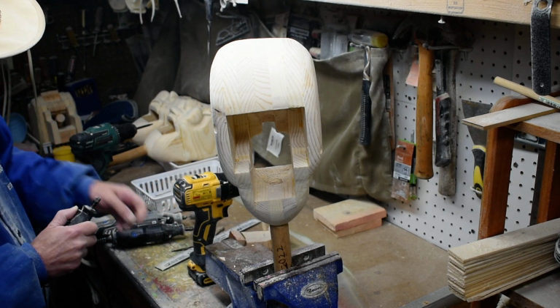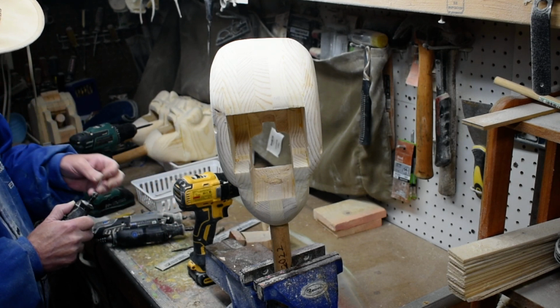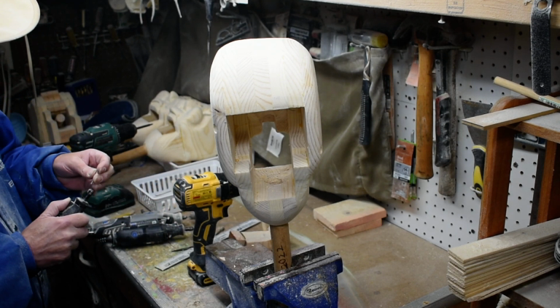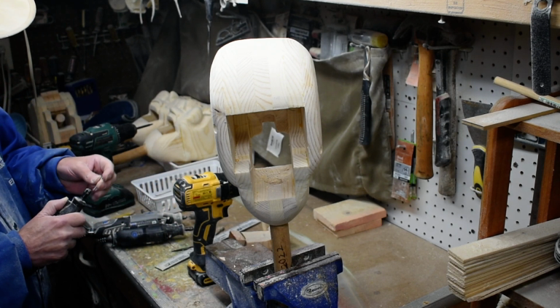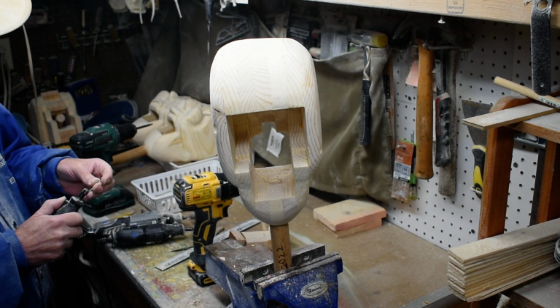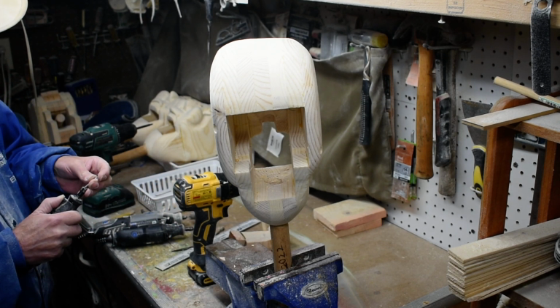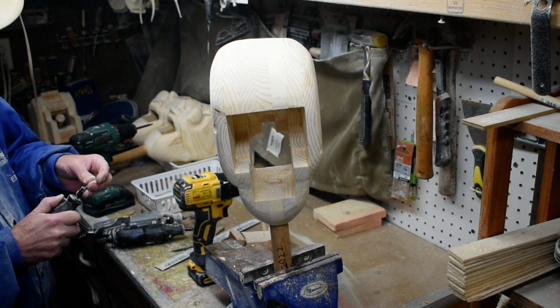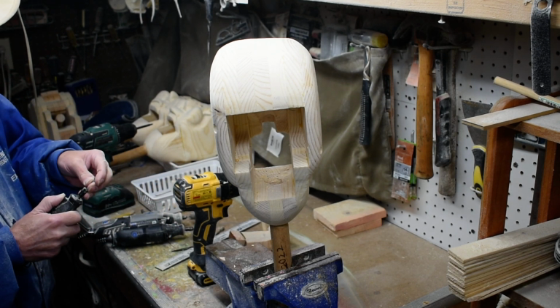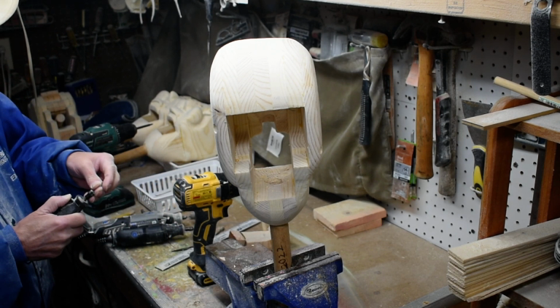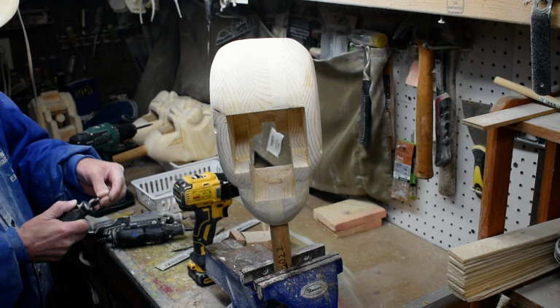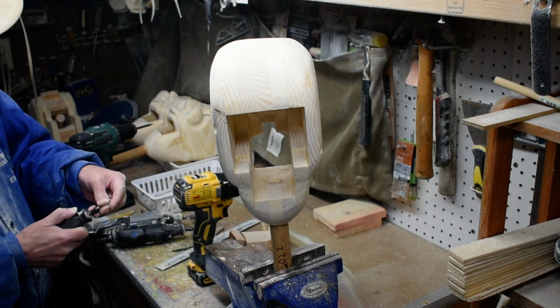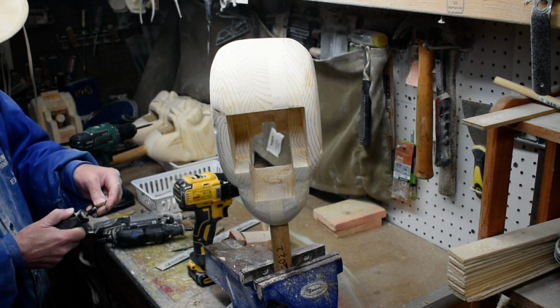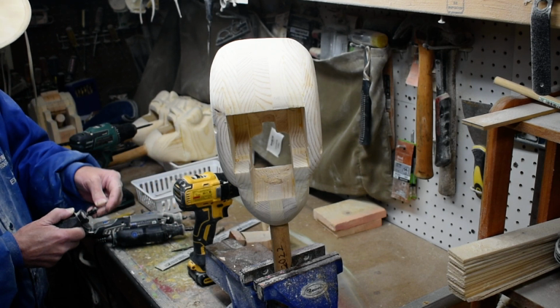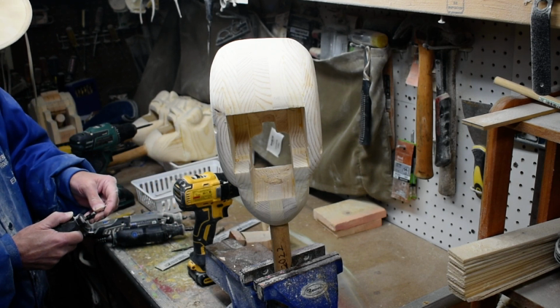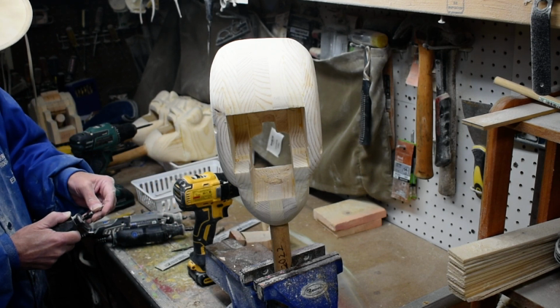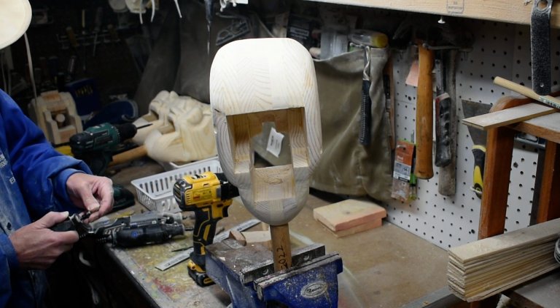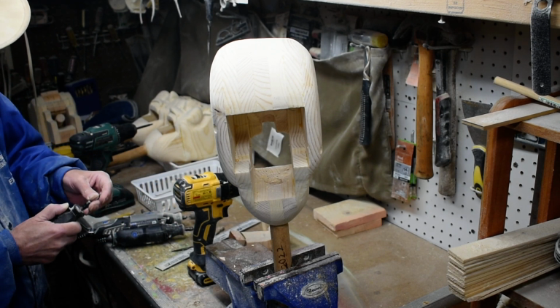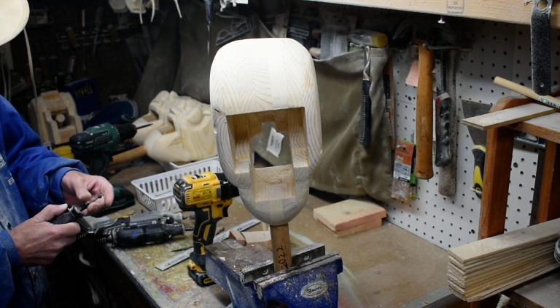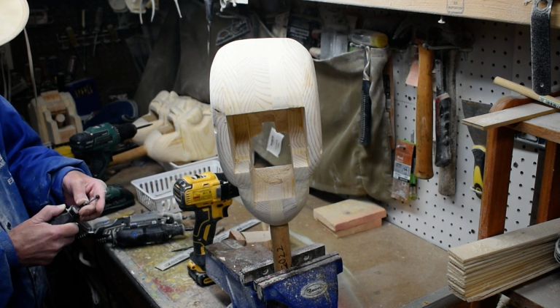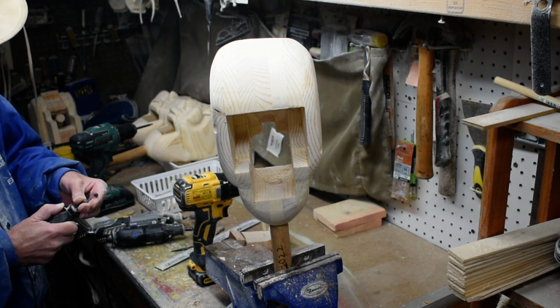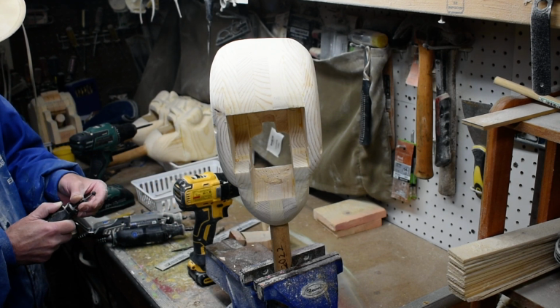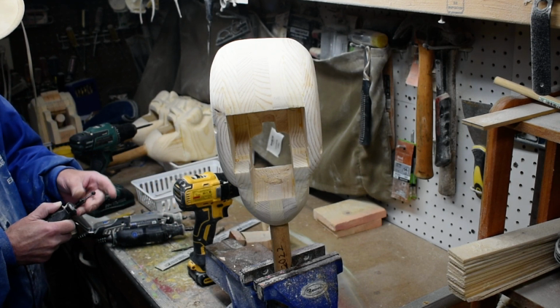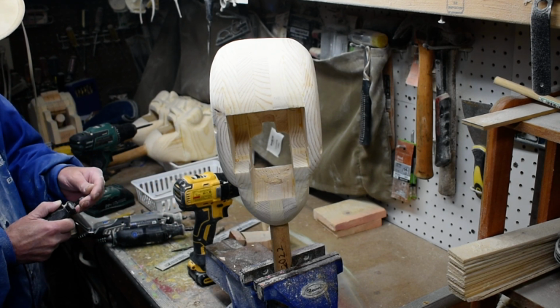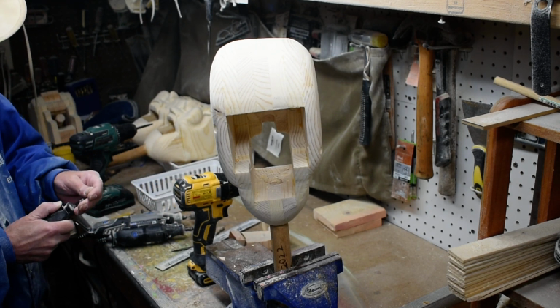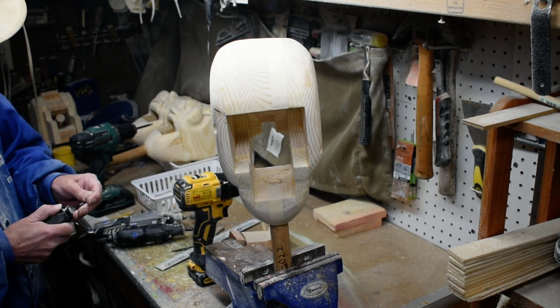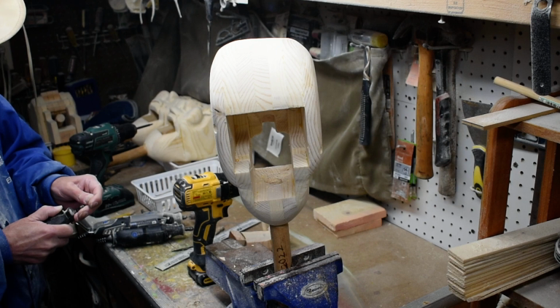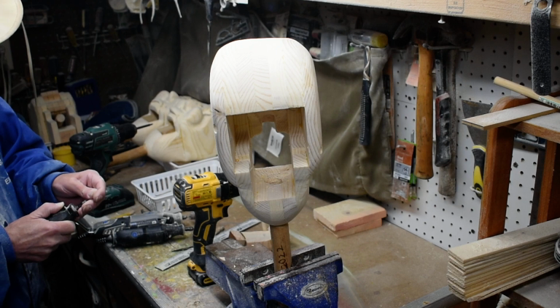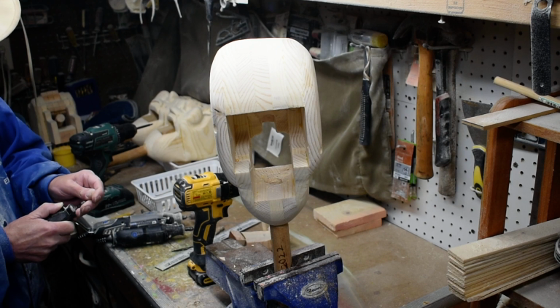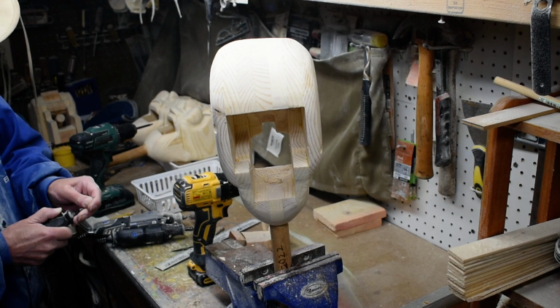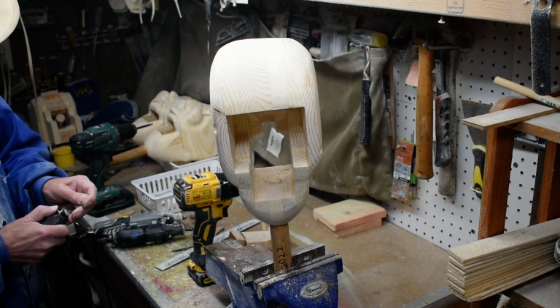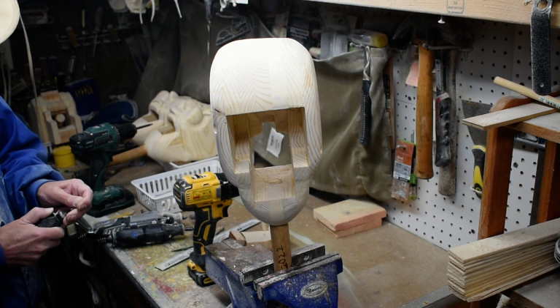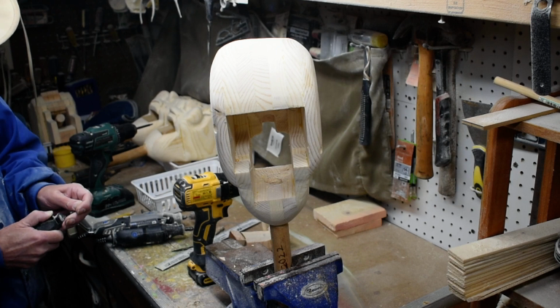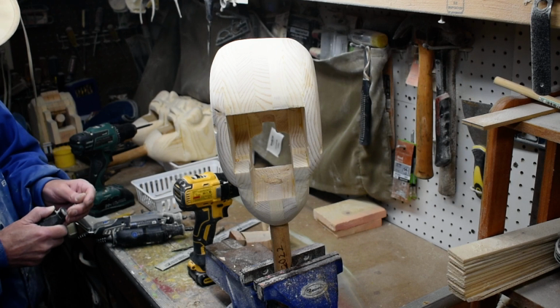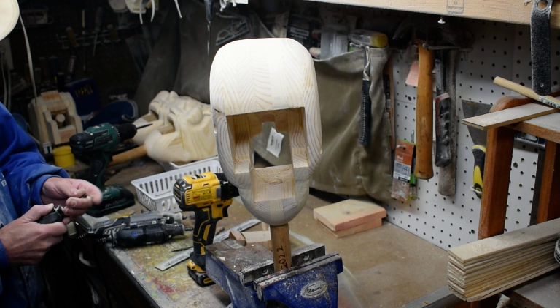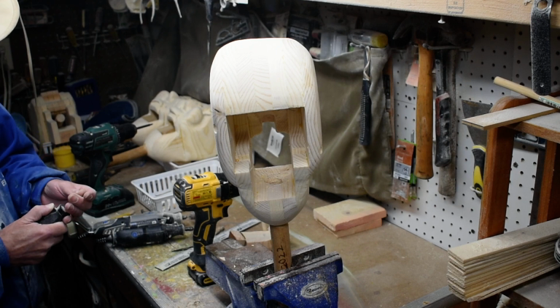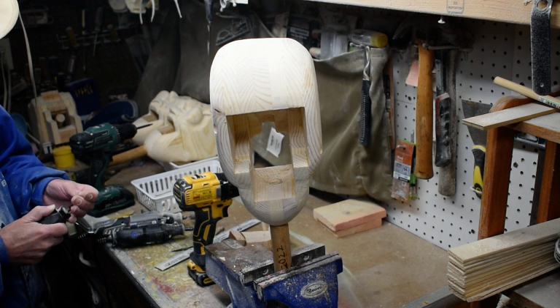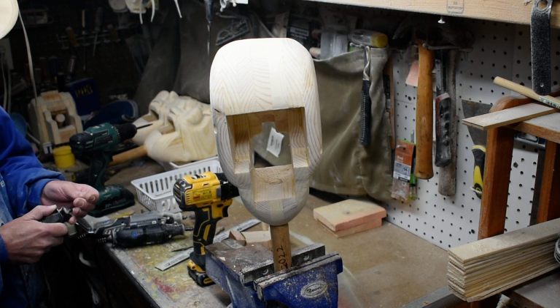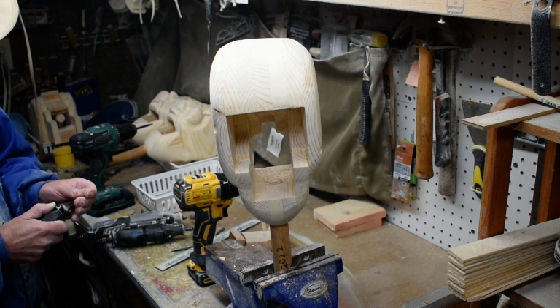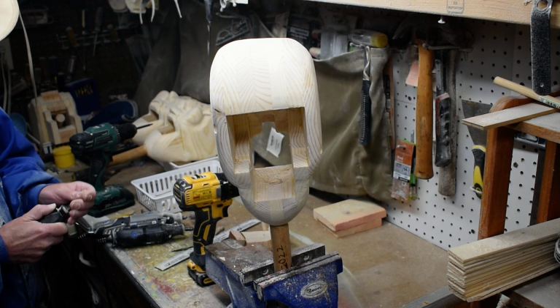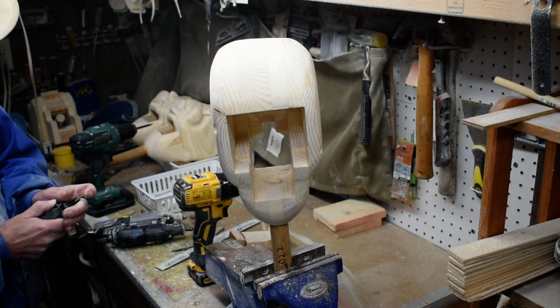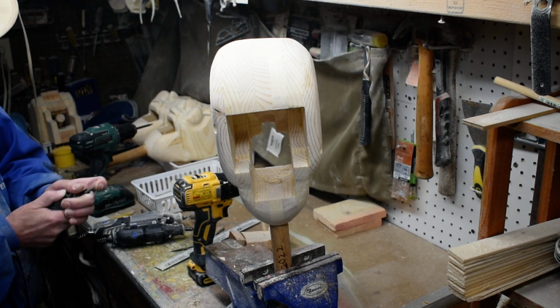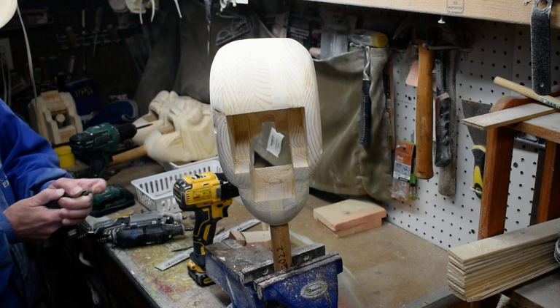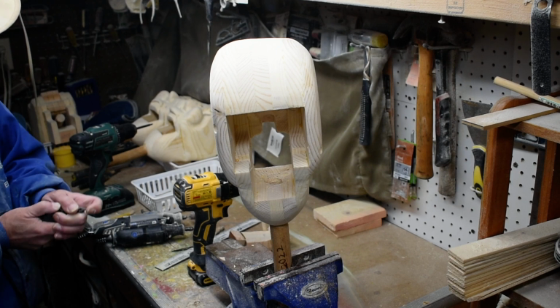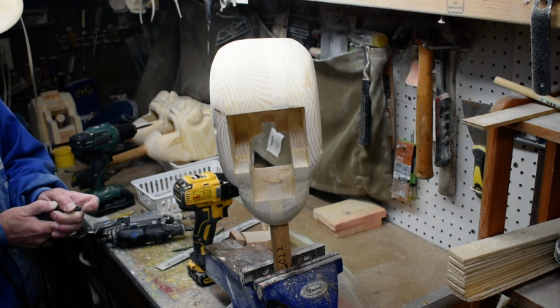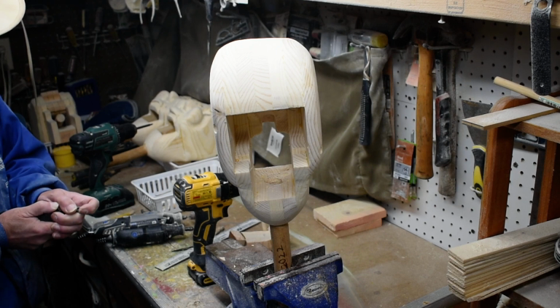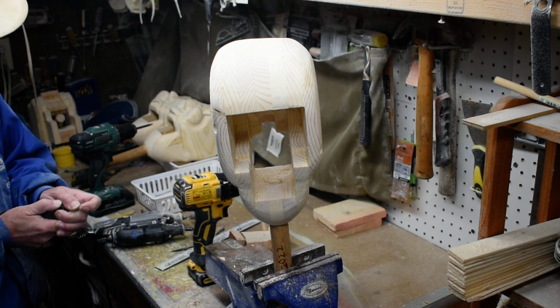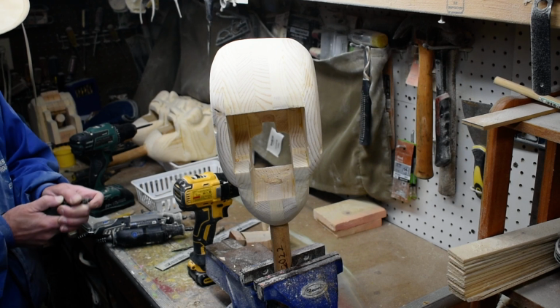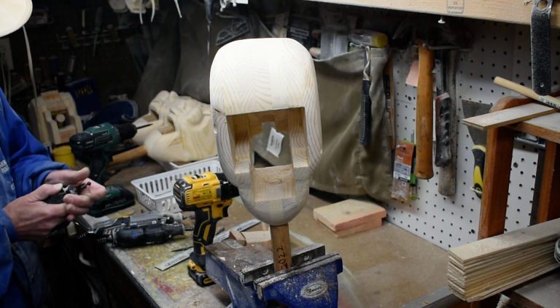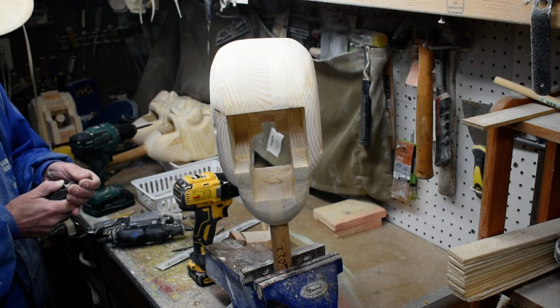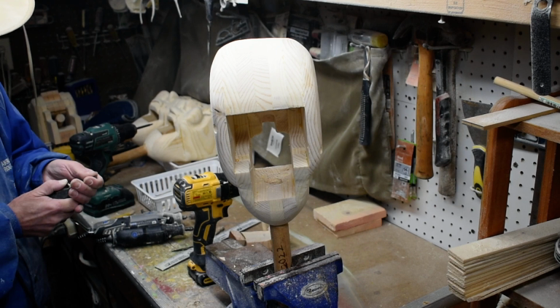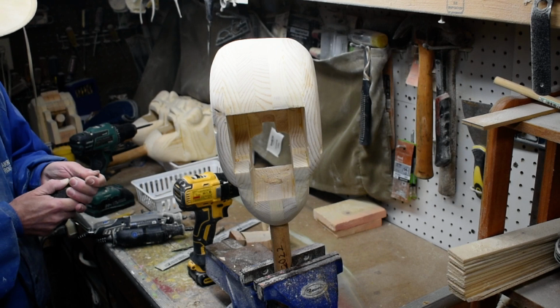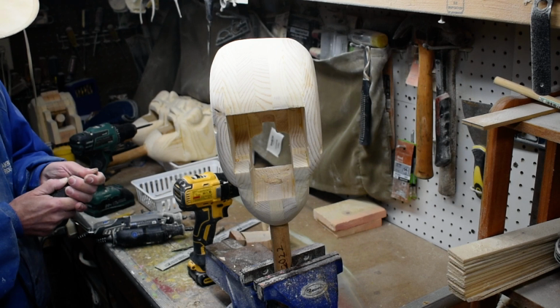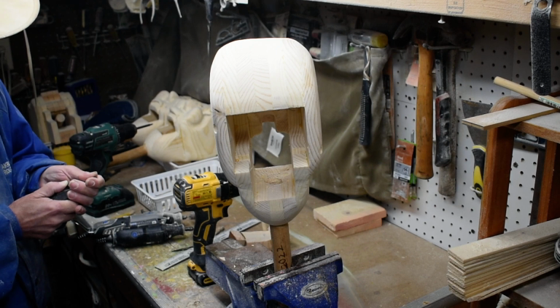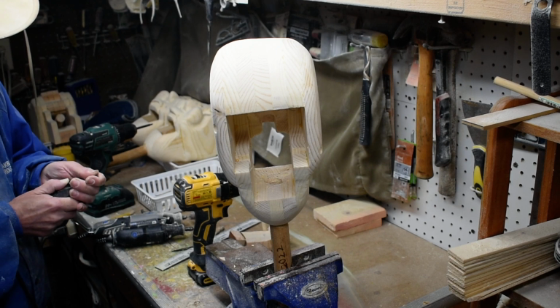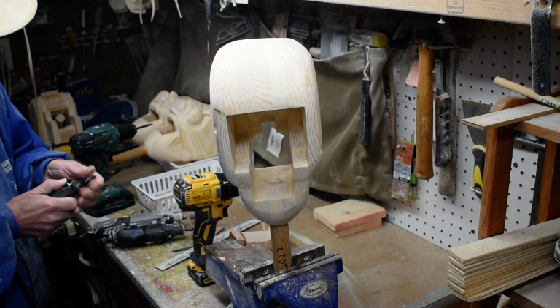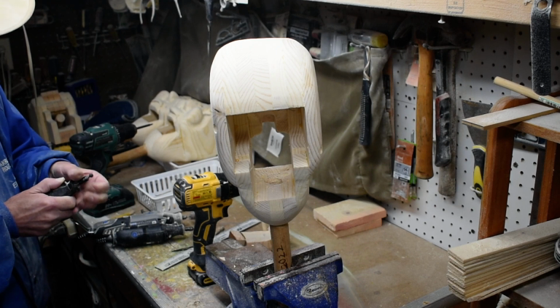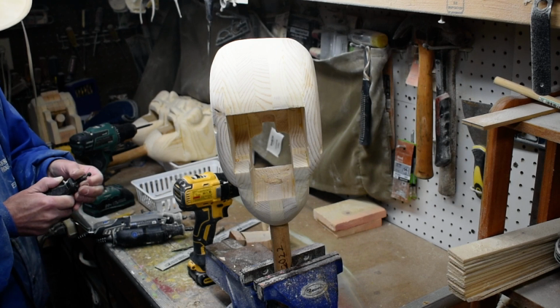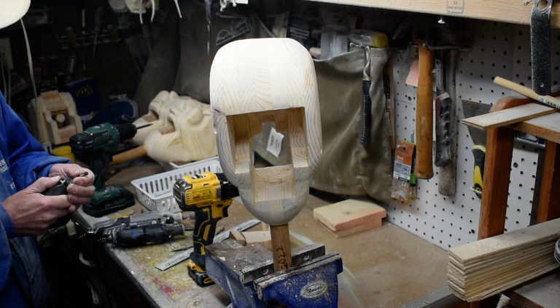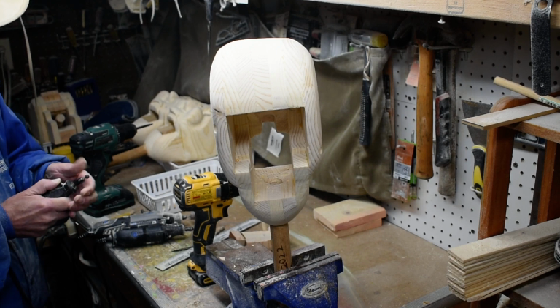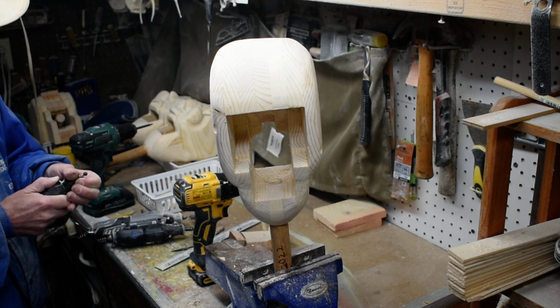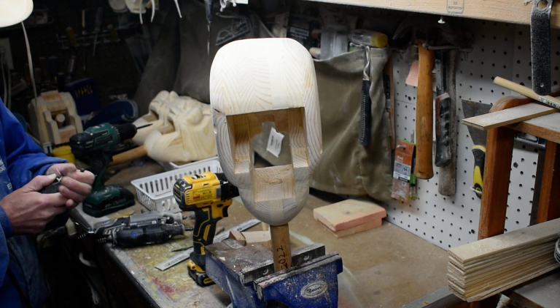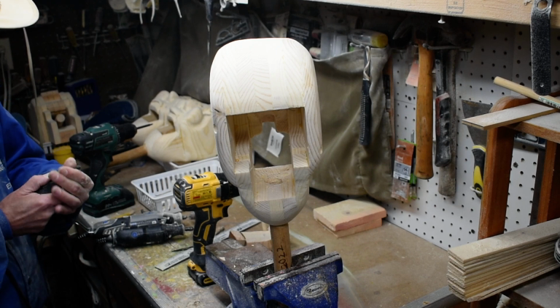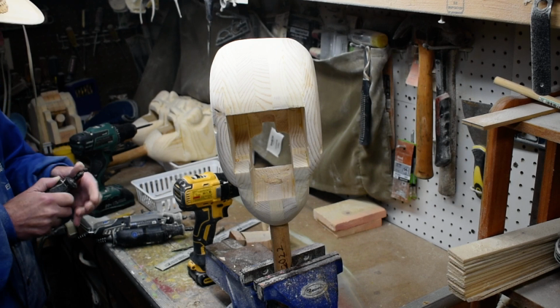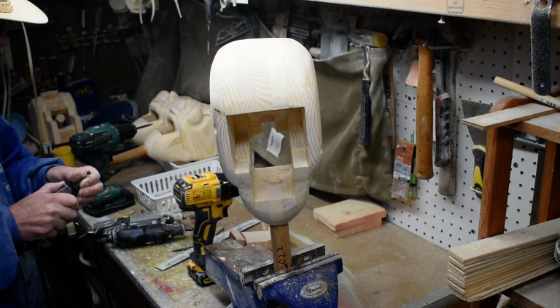And then we'll cover it up when we putty it, and we'll cover it up here. We'll be right back to this.